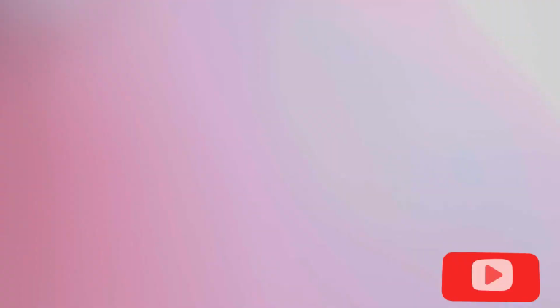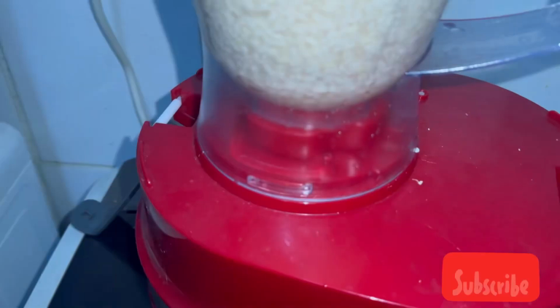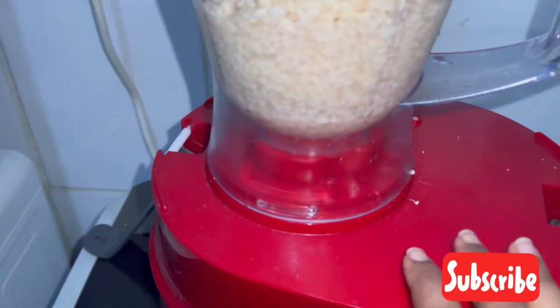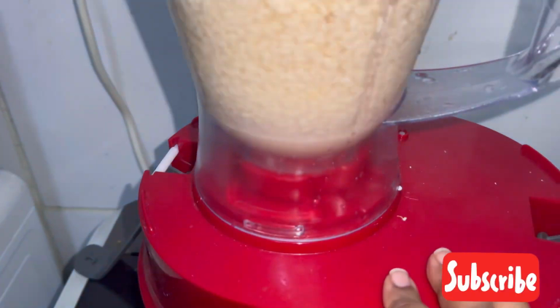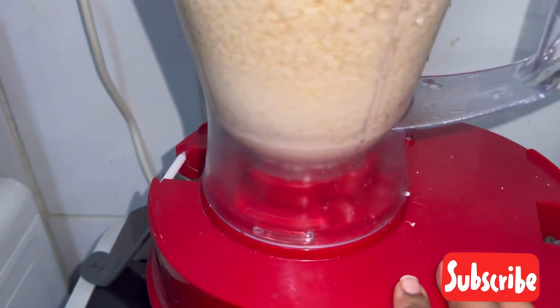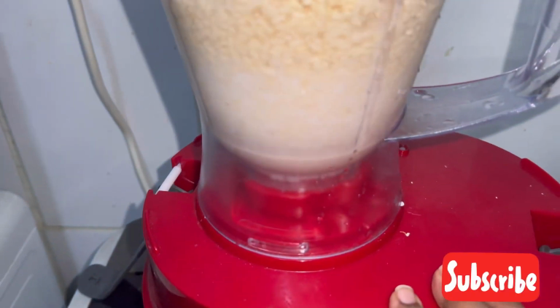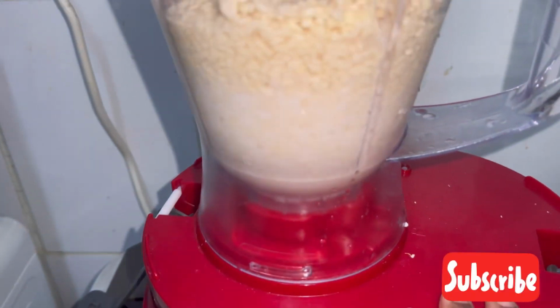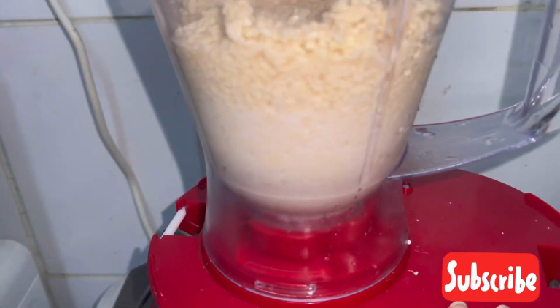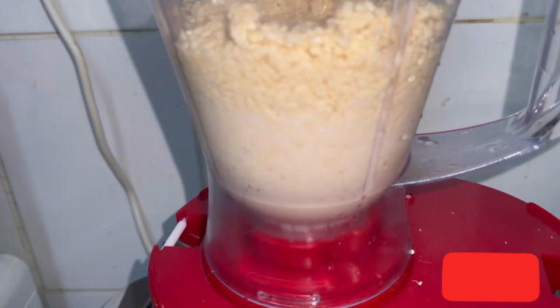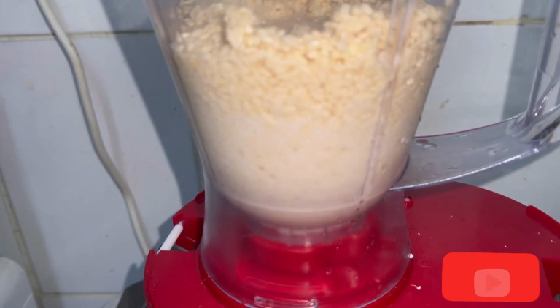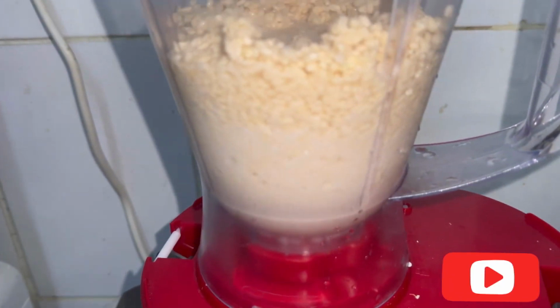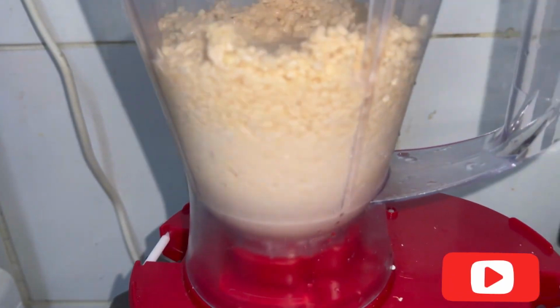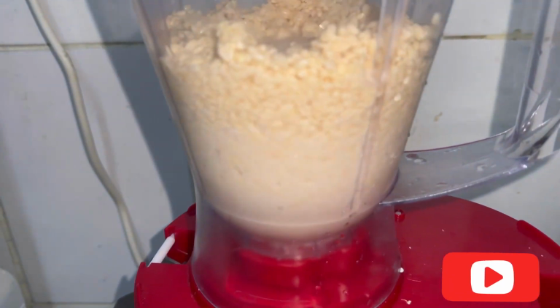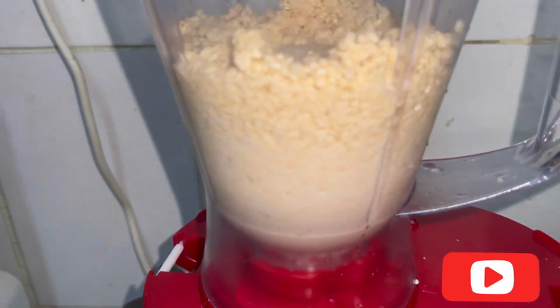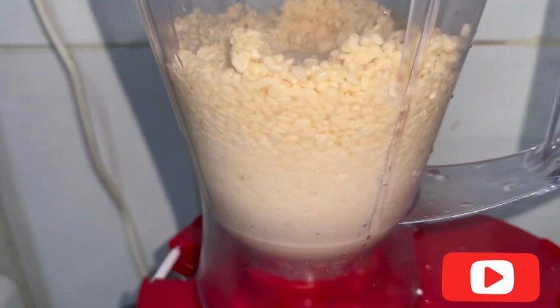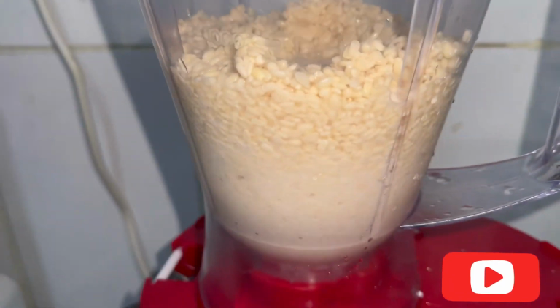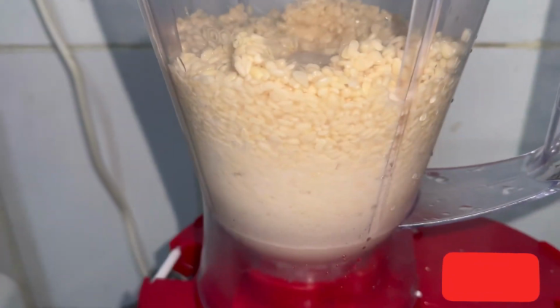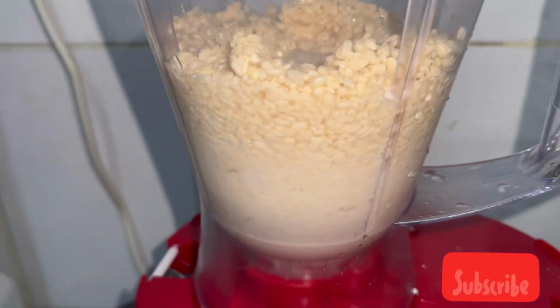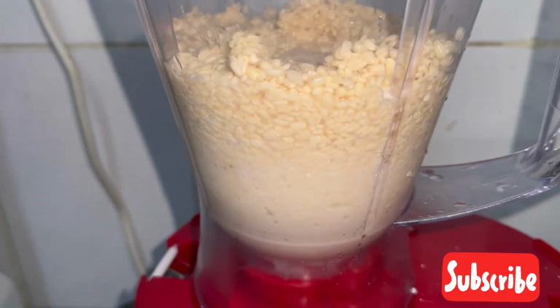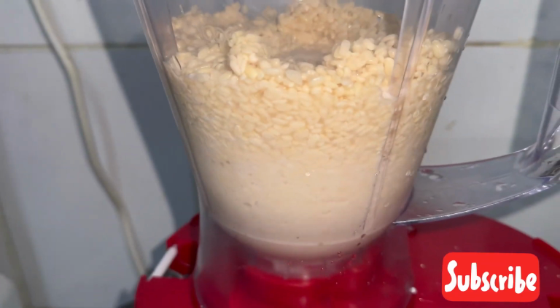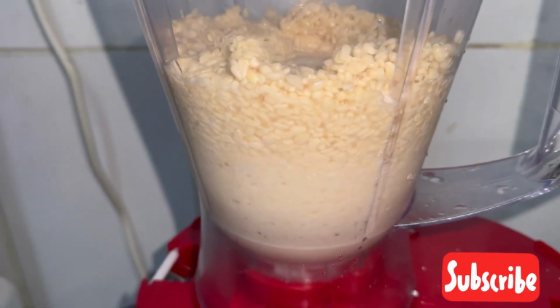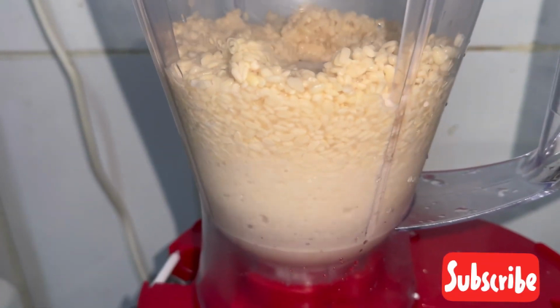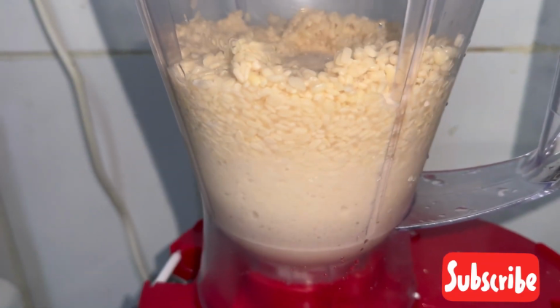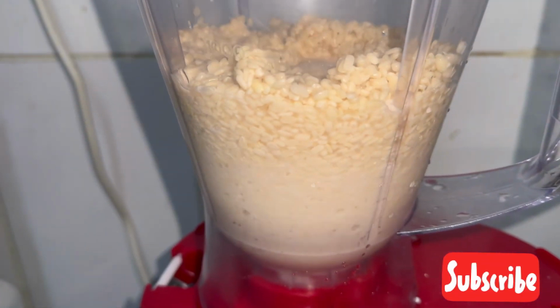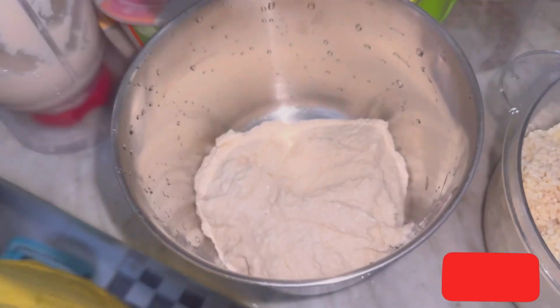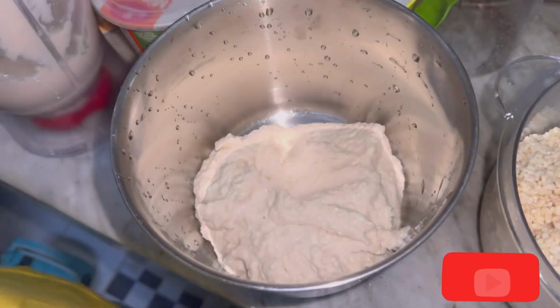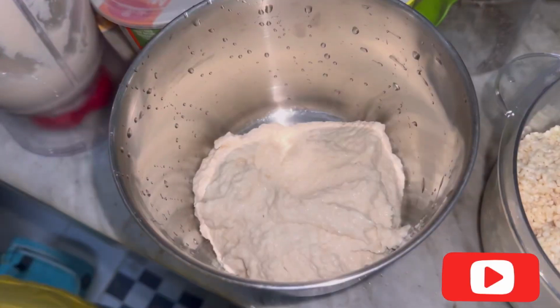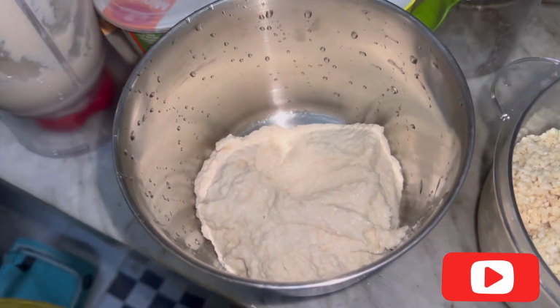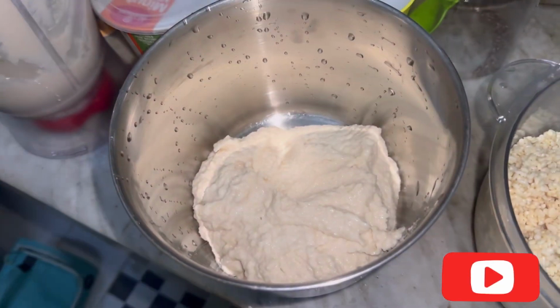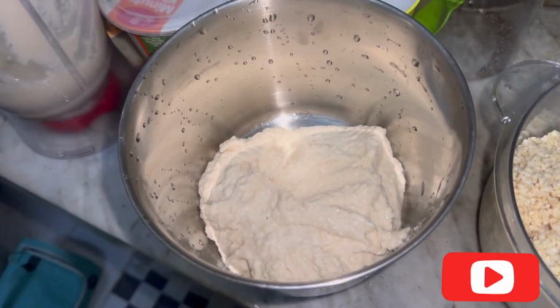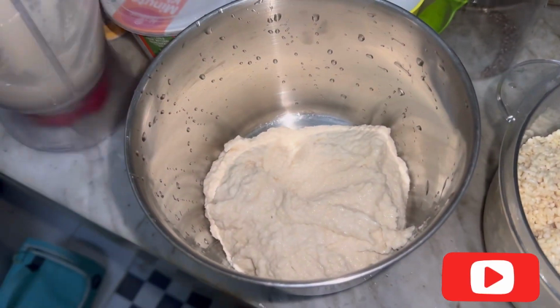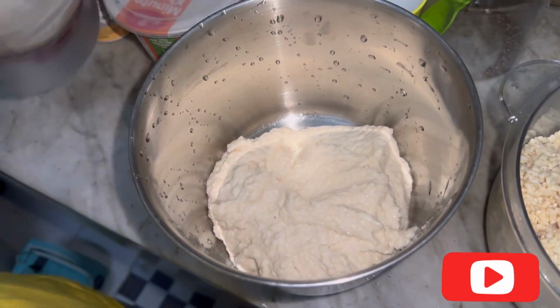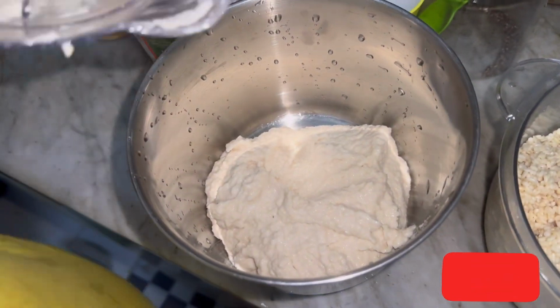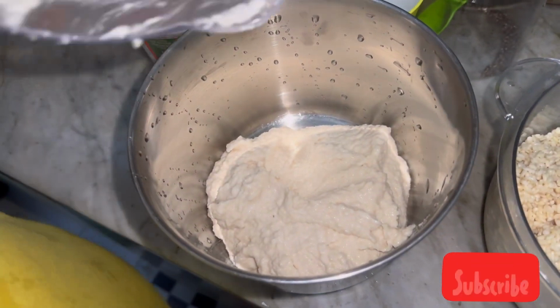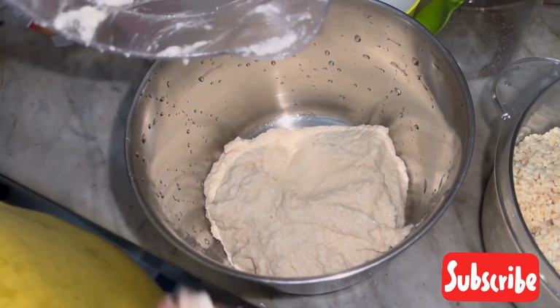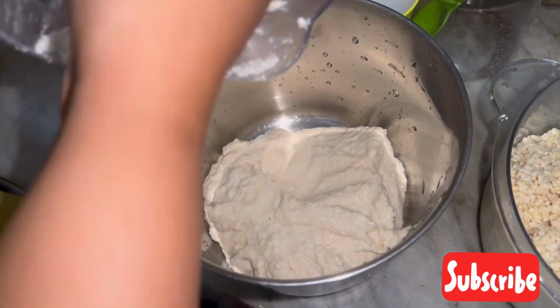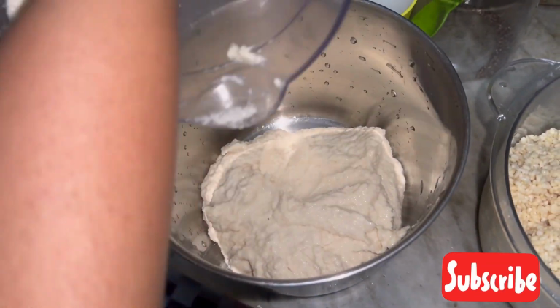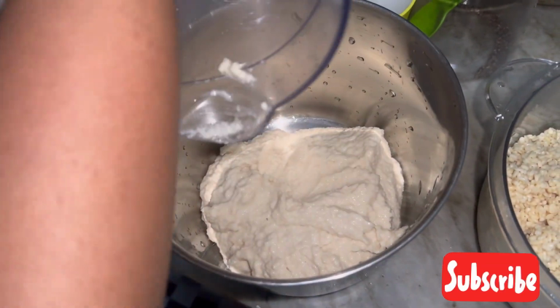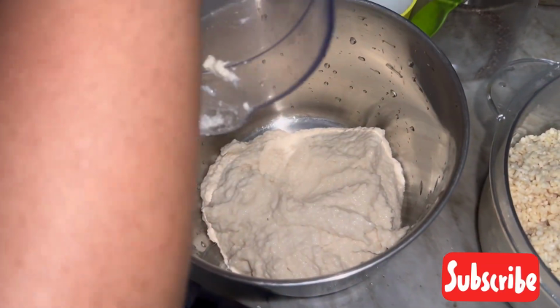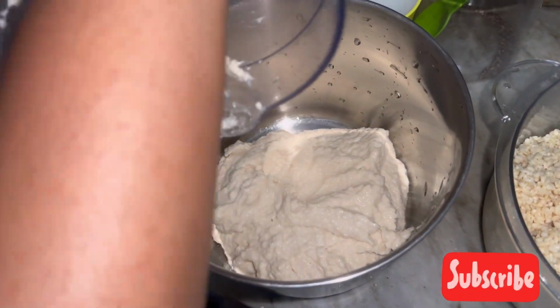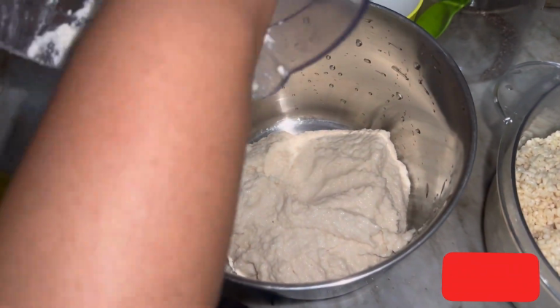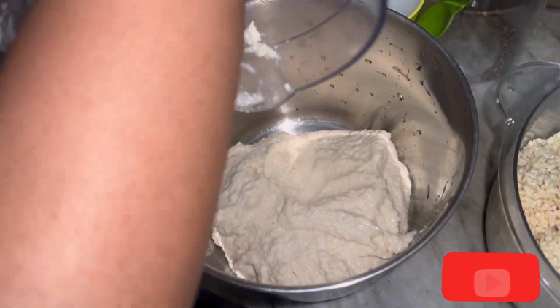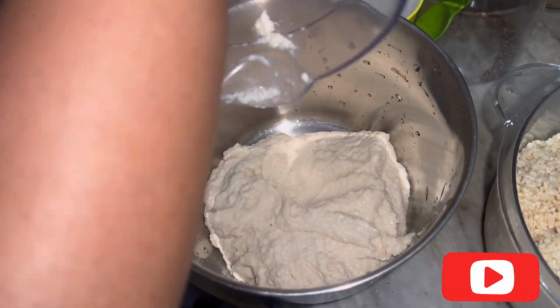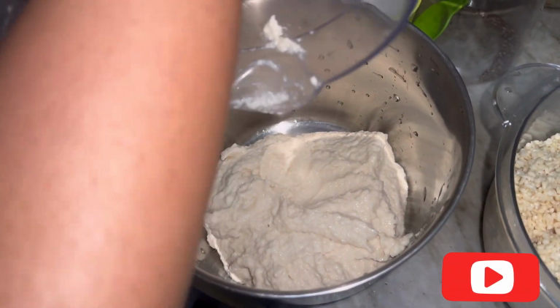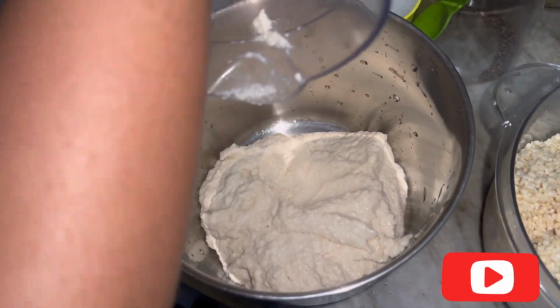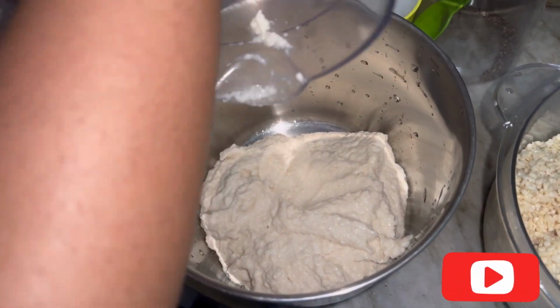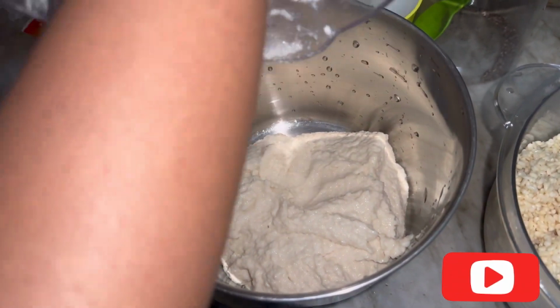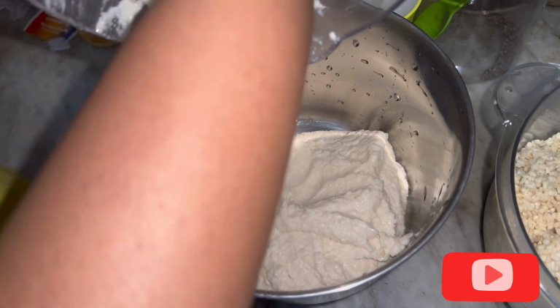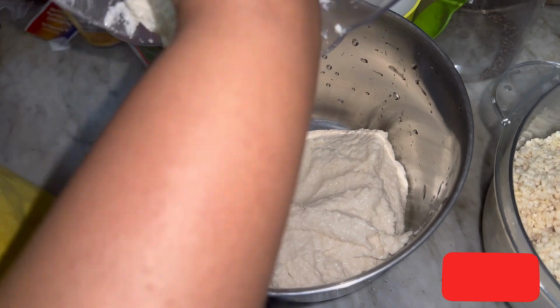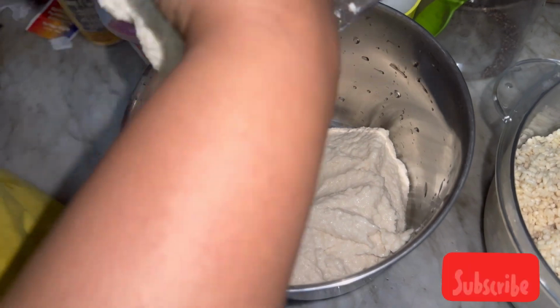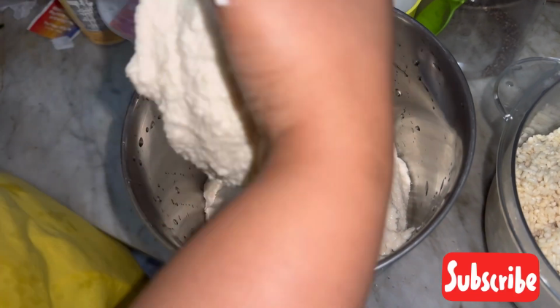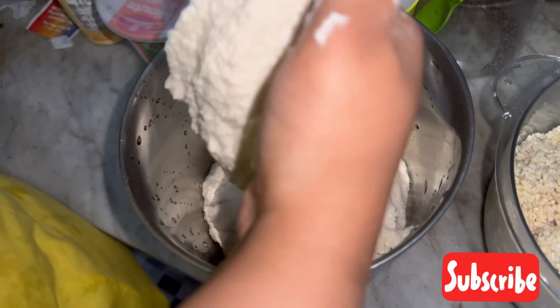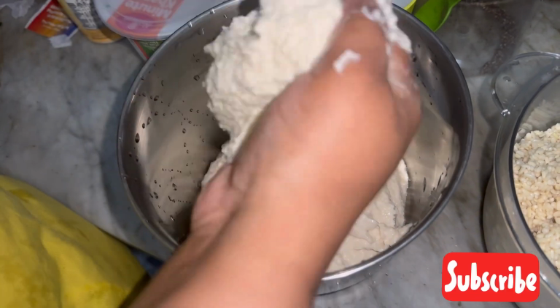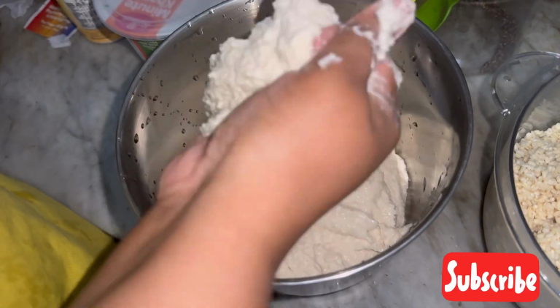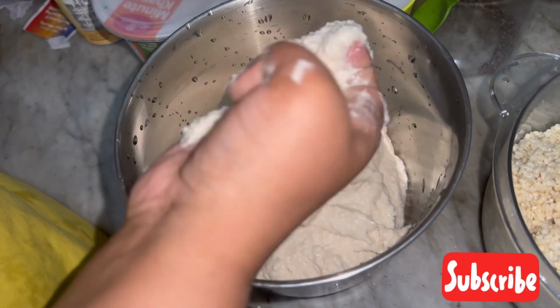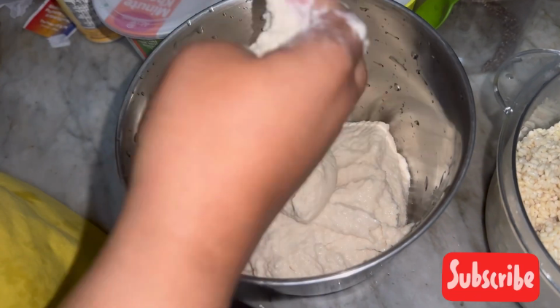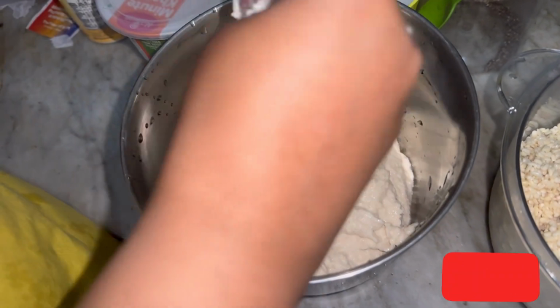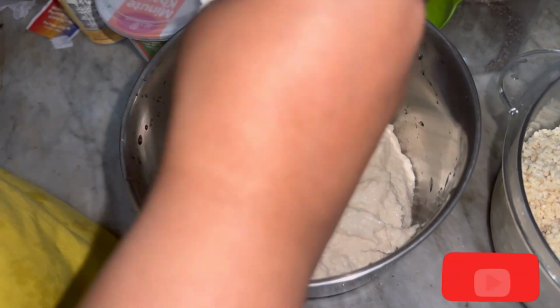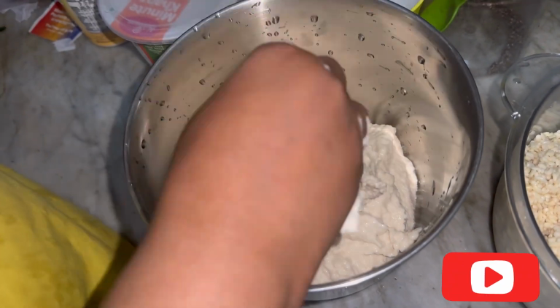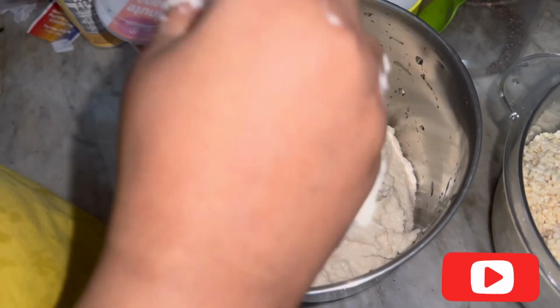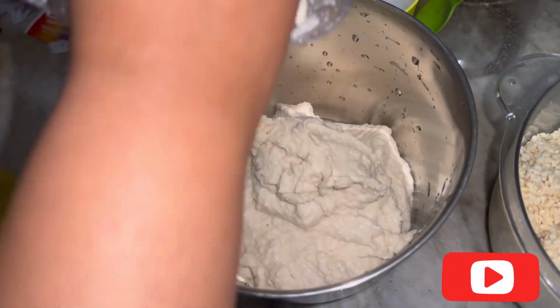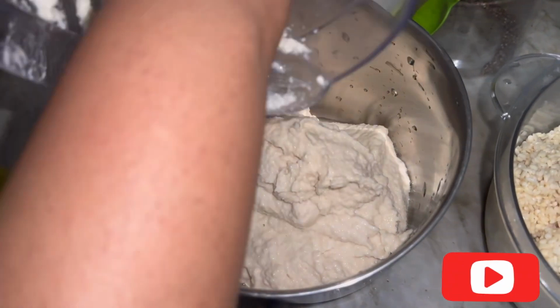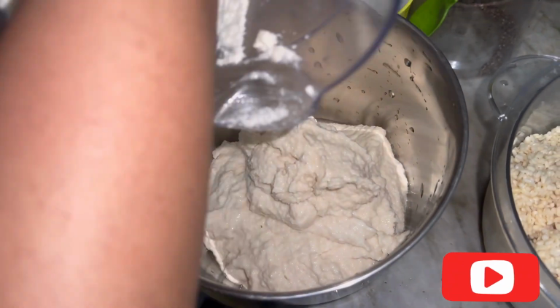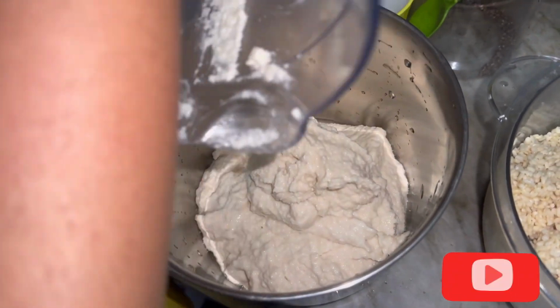Grind it to a thick paste. In between you can add a little bit of water. You can see the thickness.